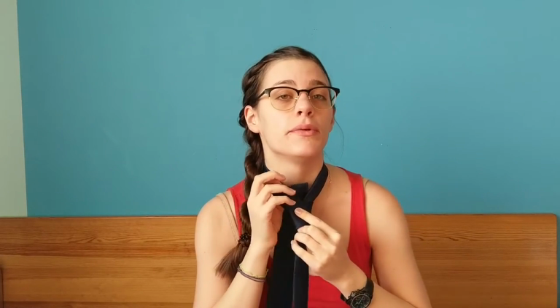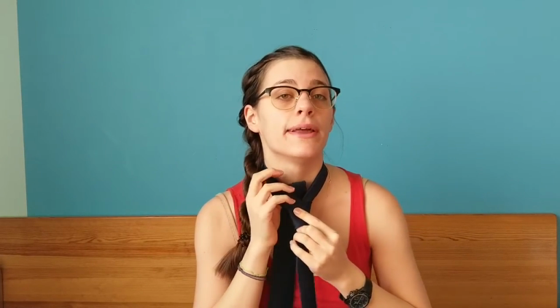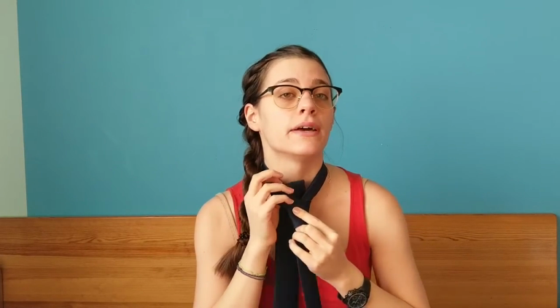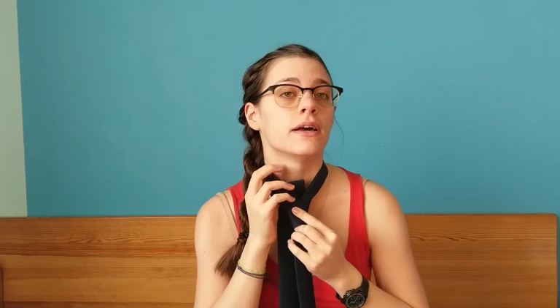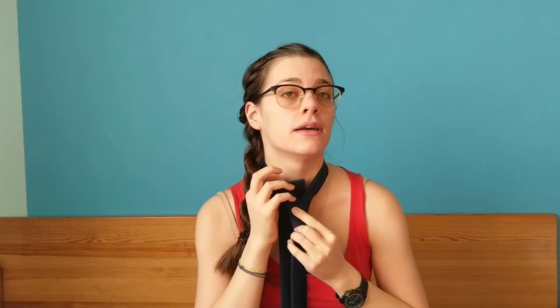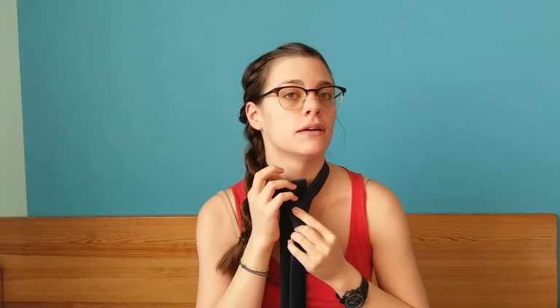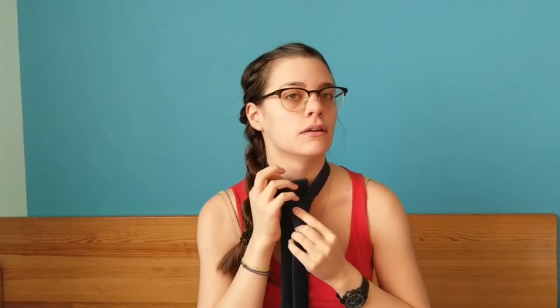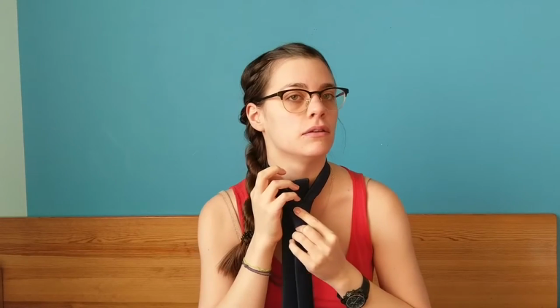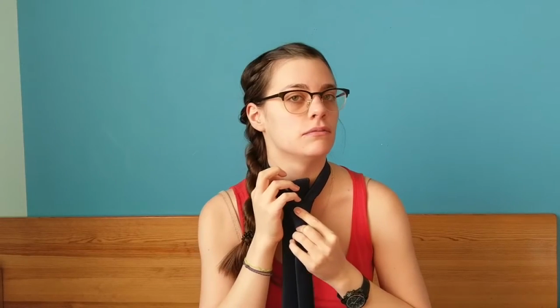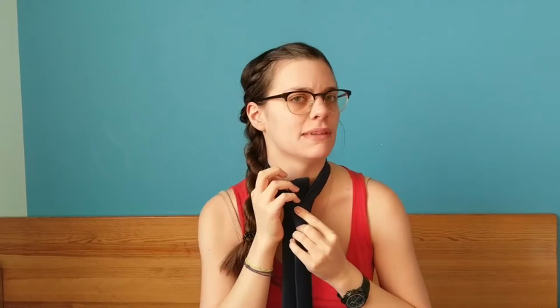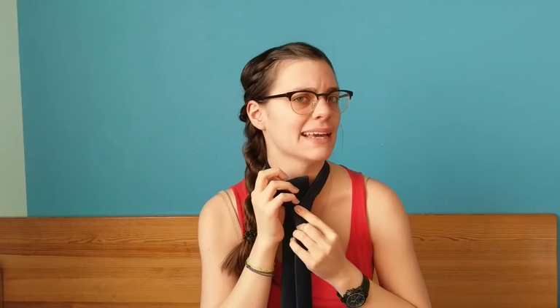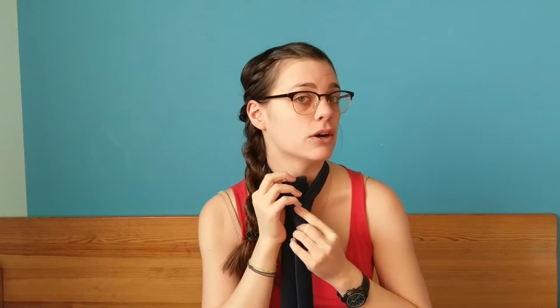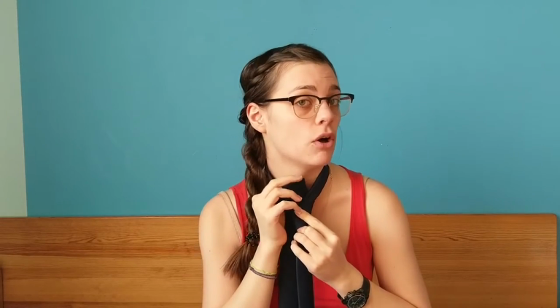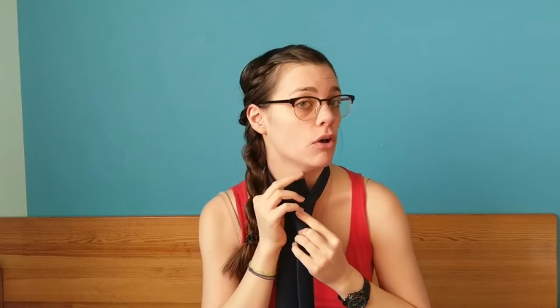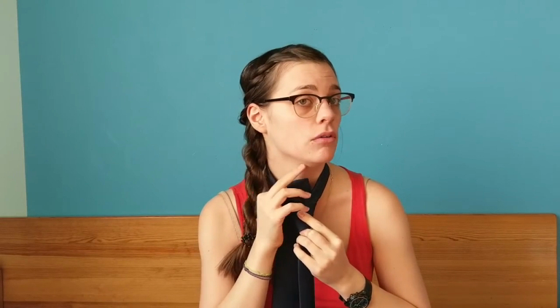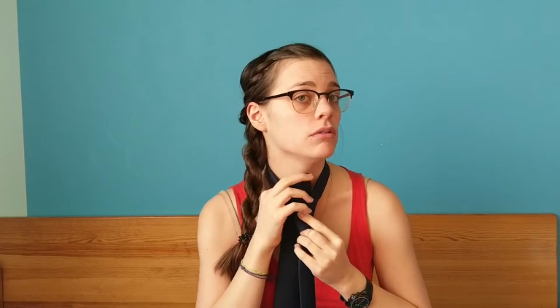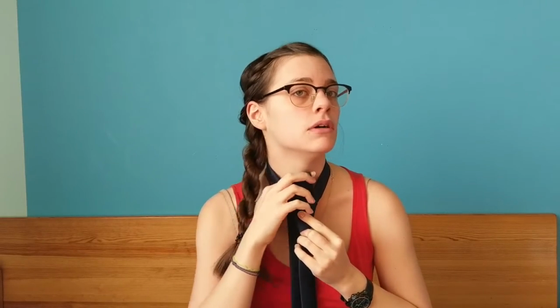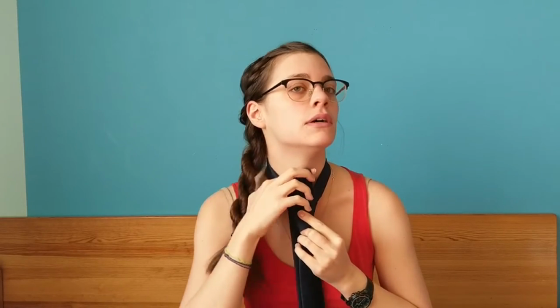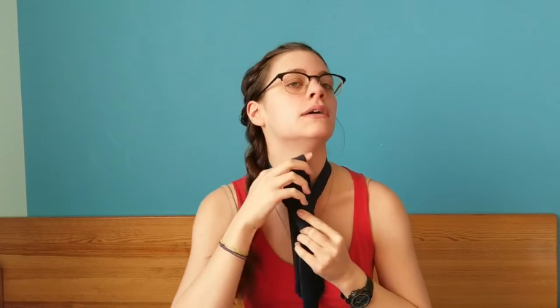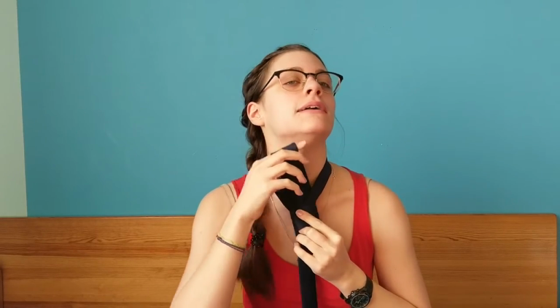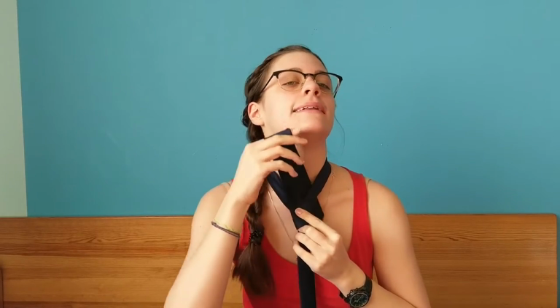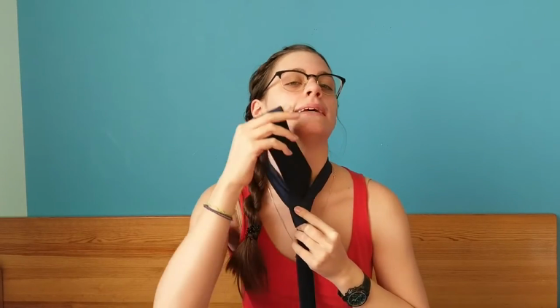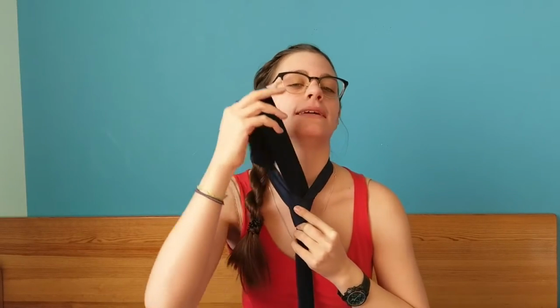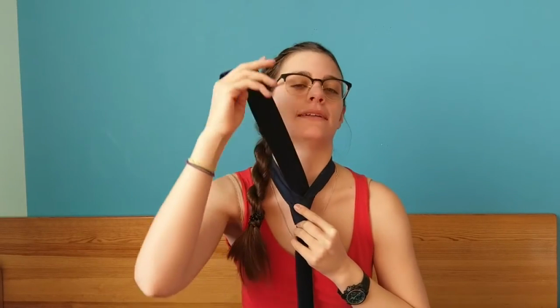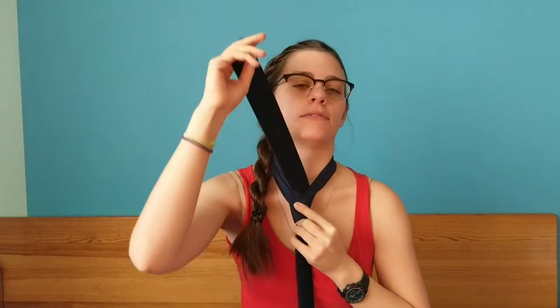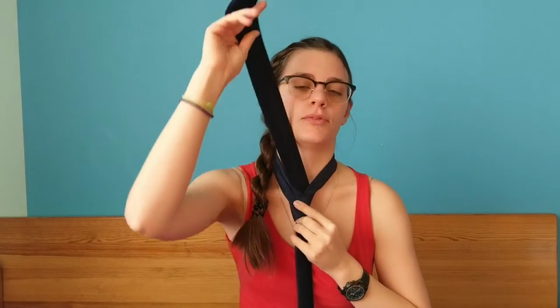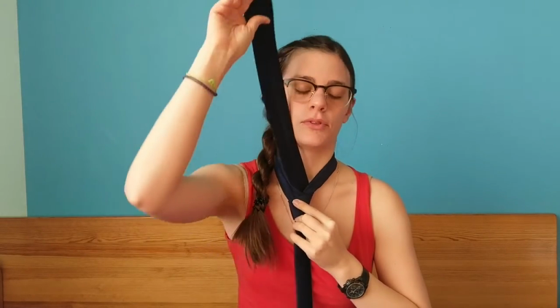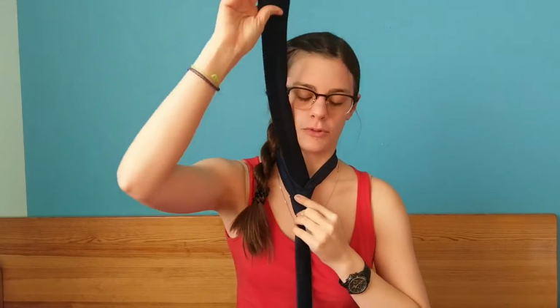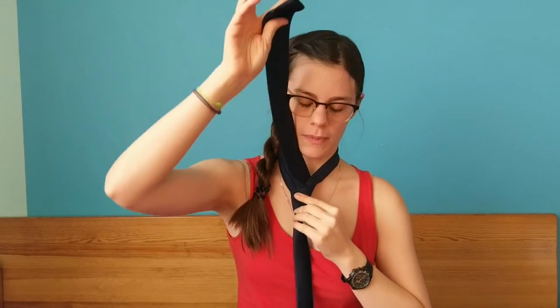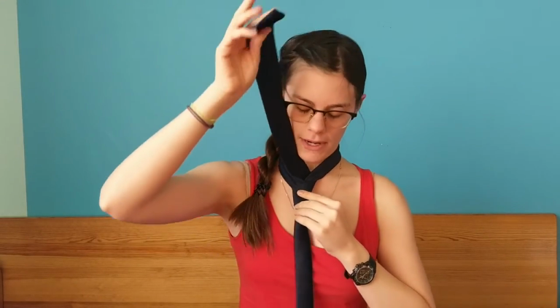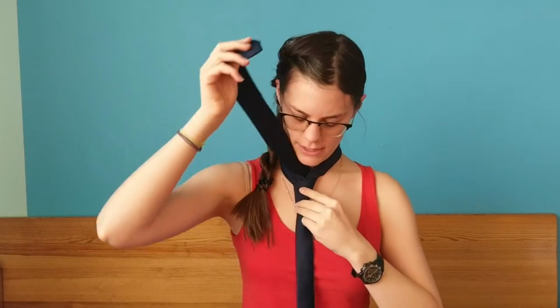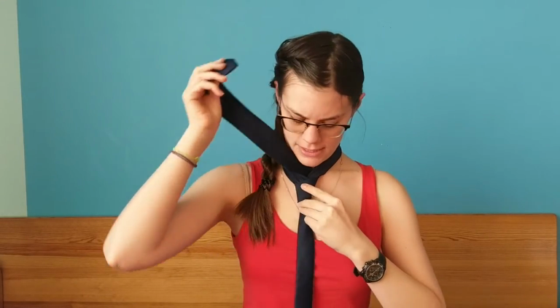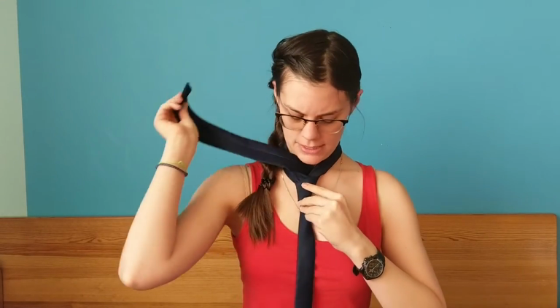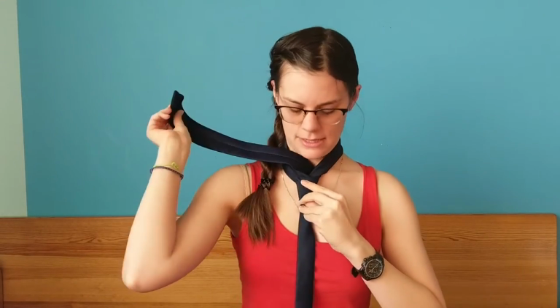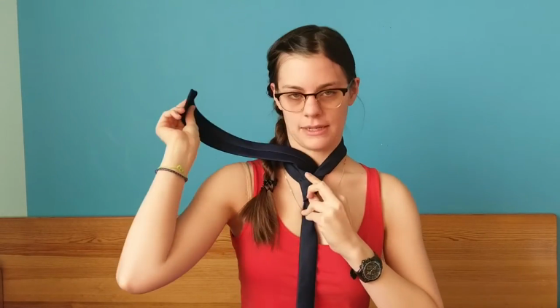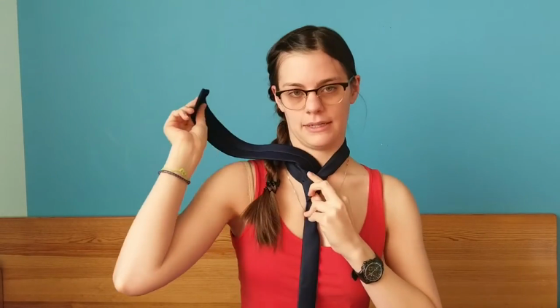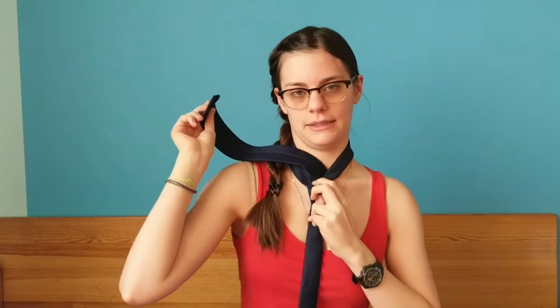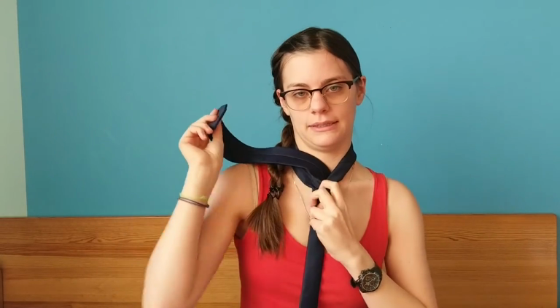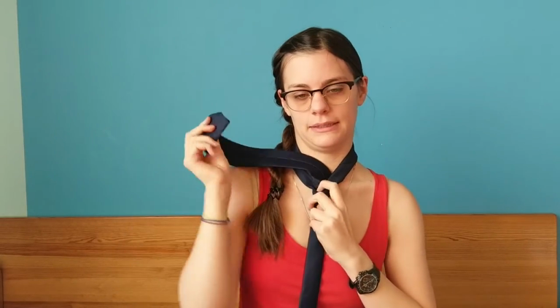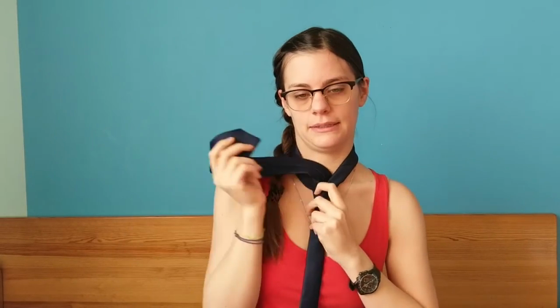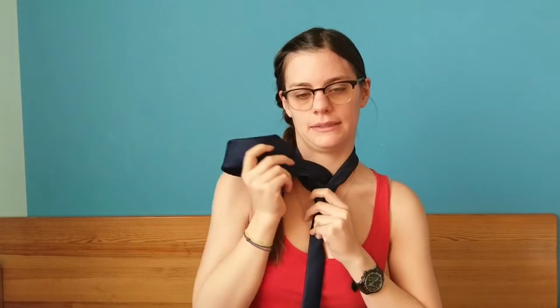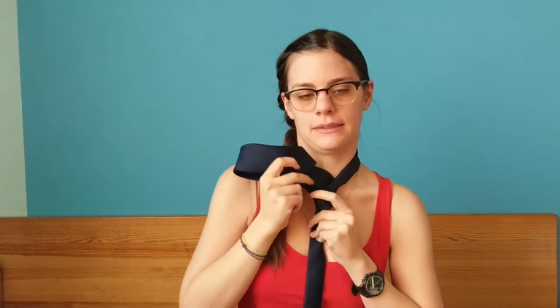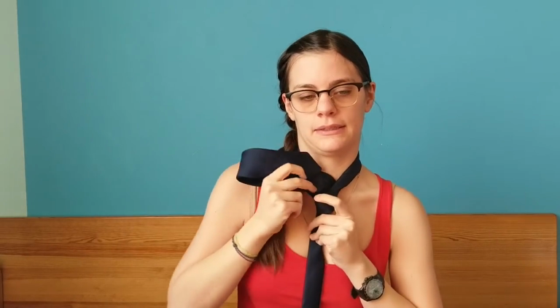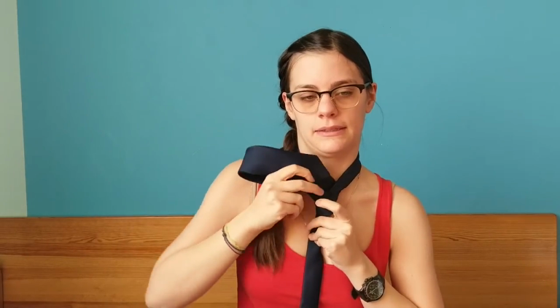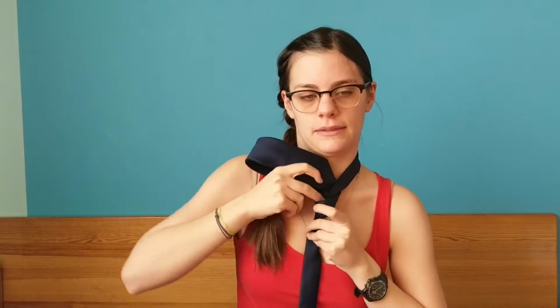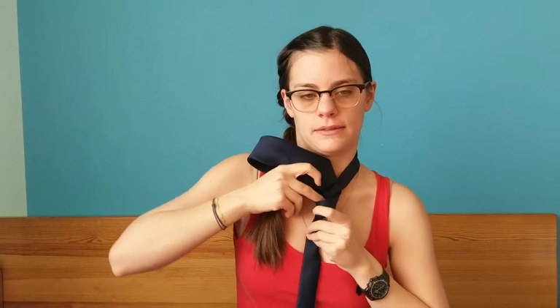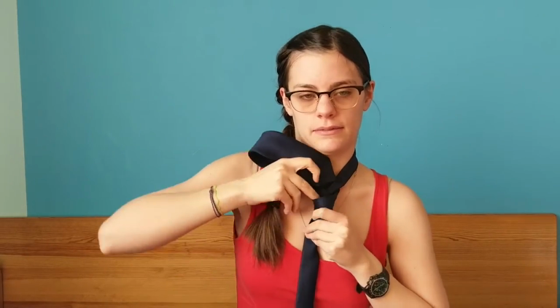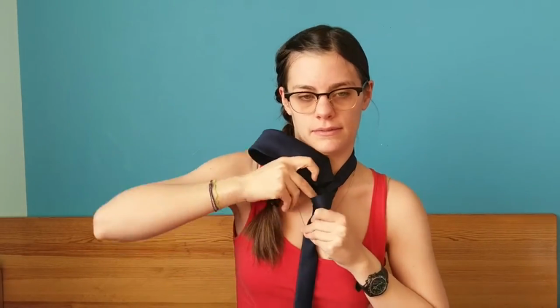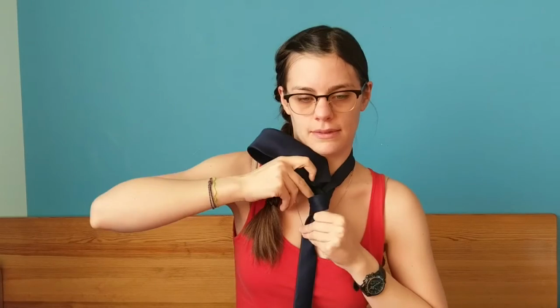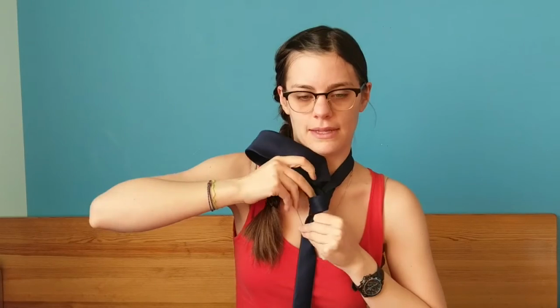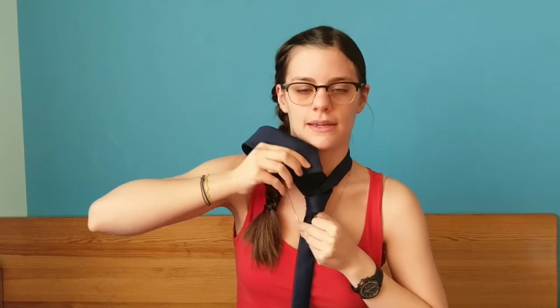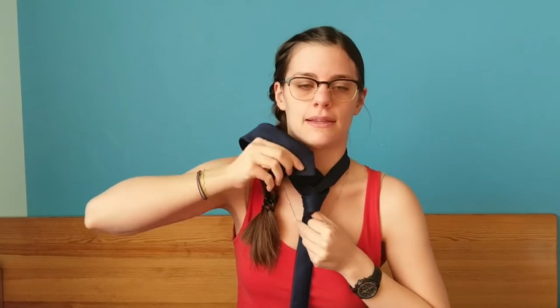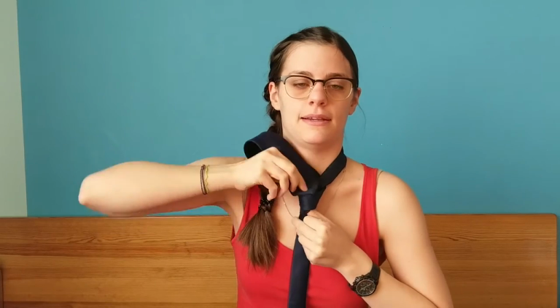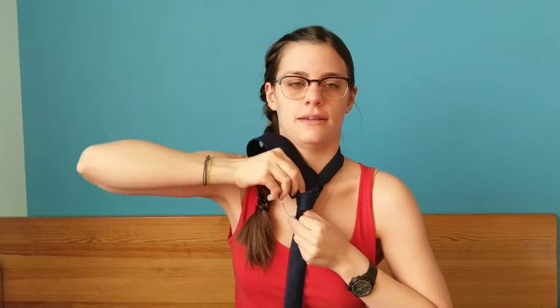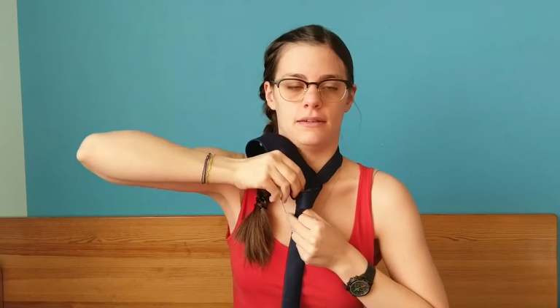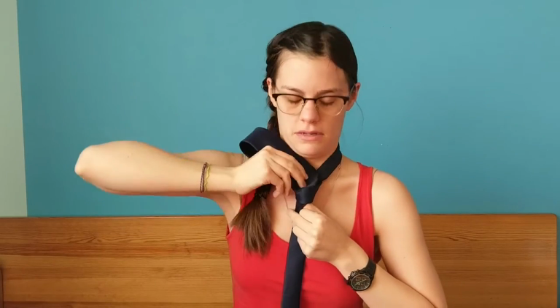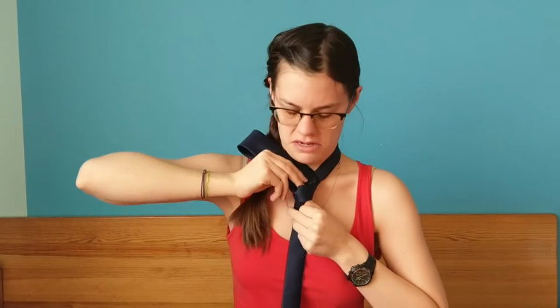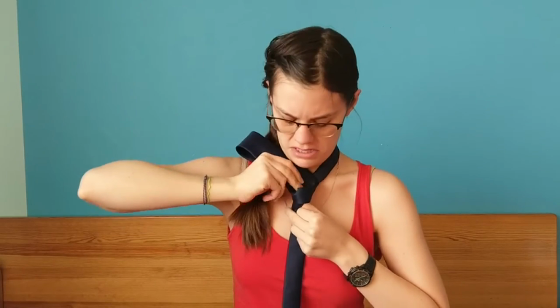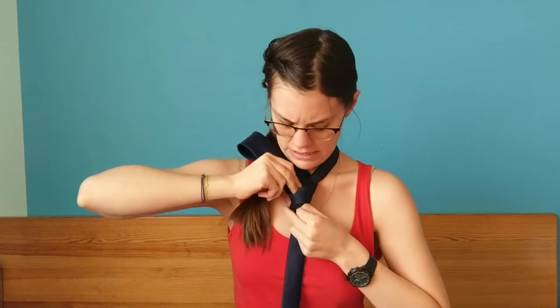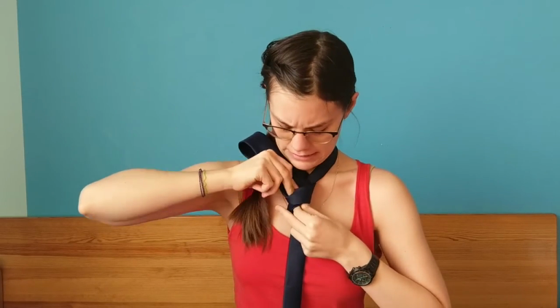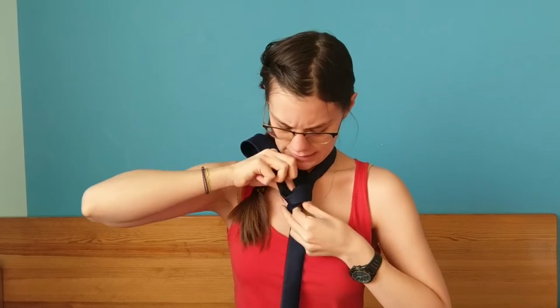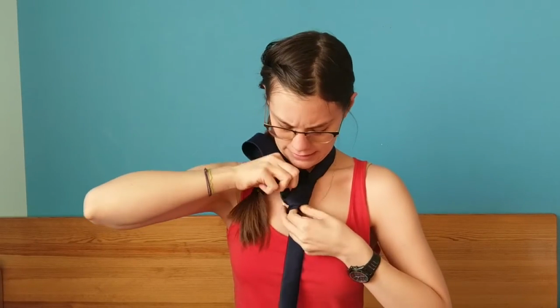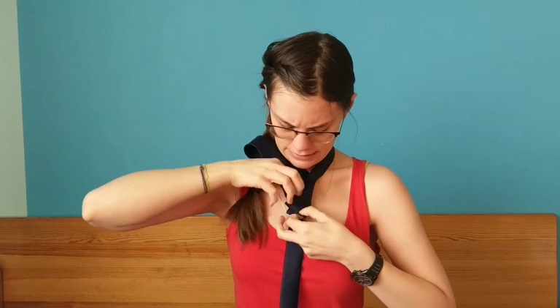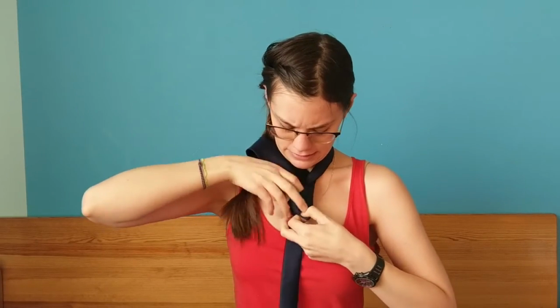Then through the neck hole, take the front part and tuck it in just like this.